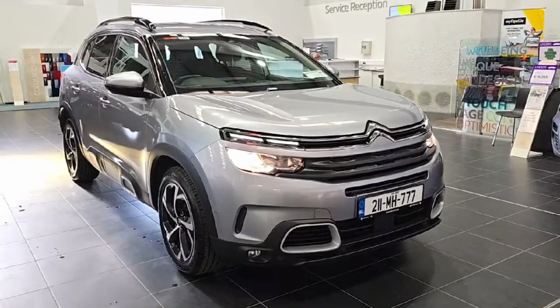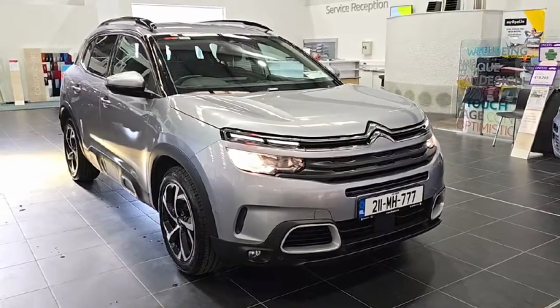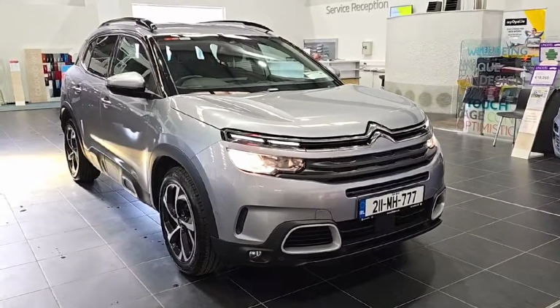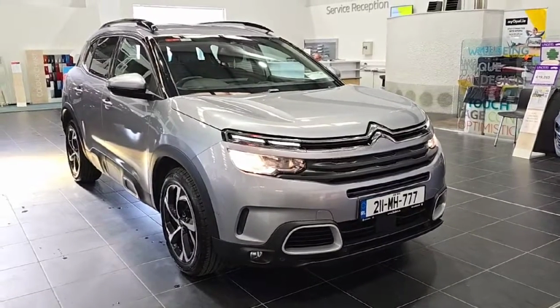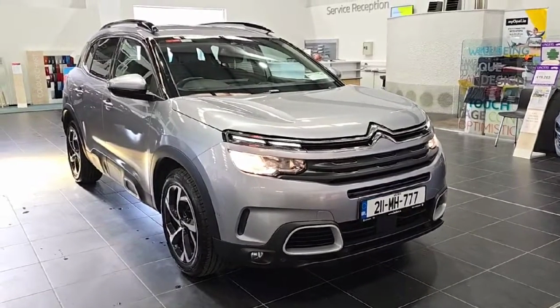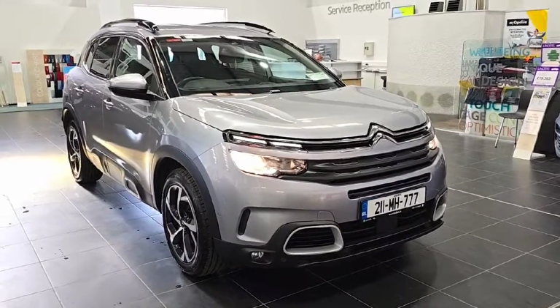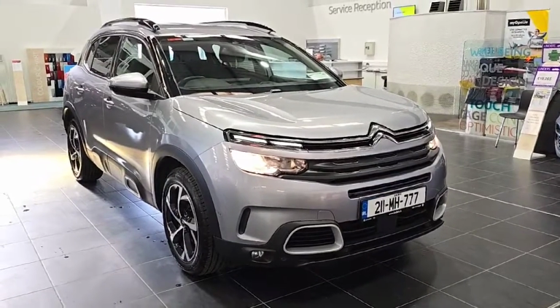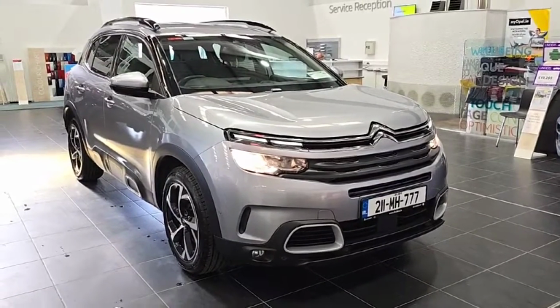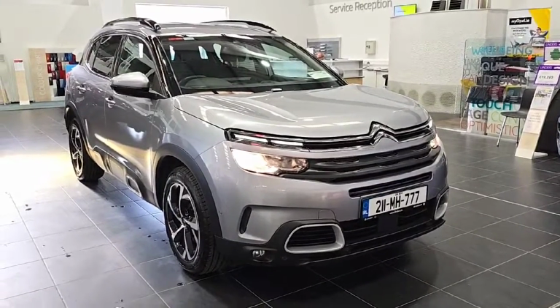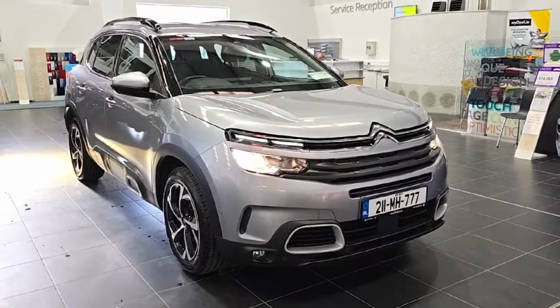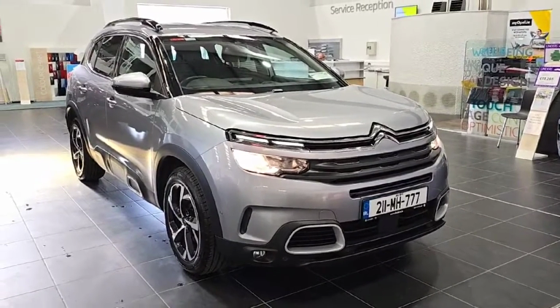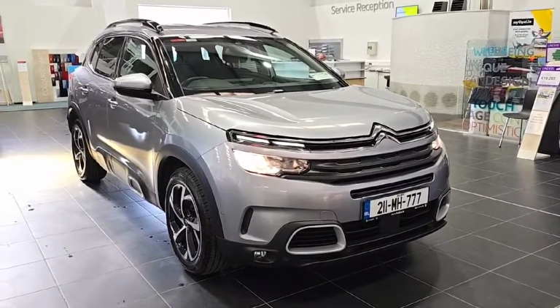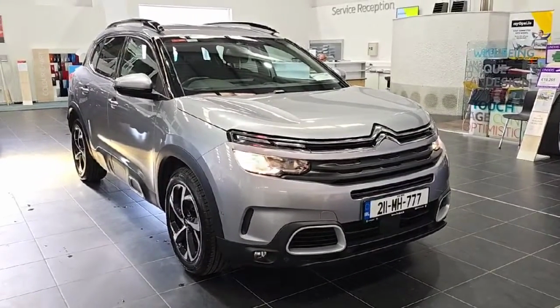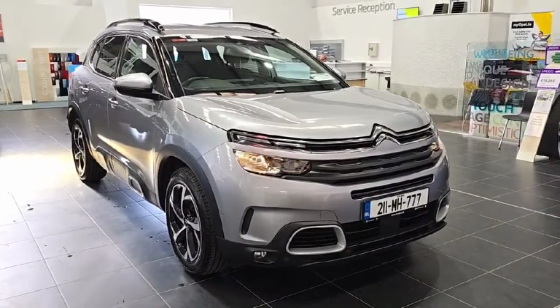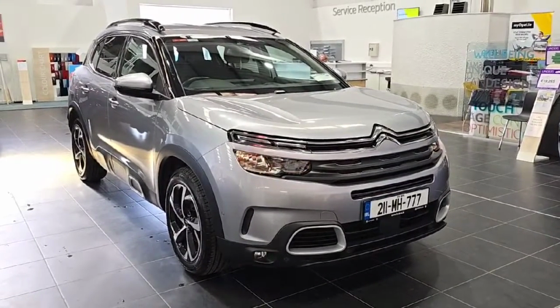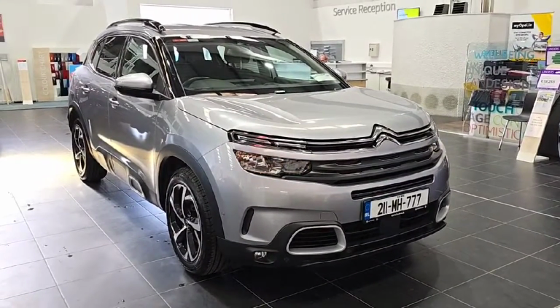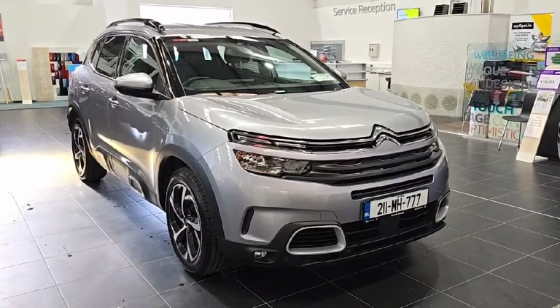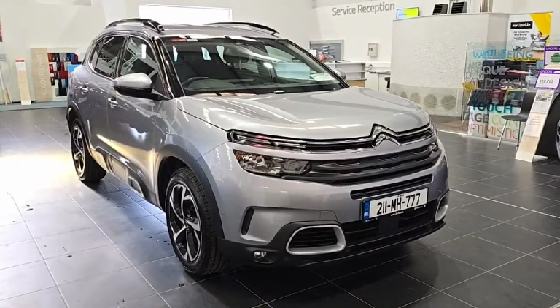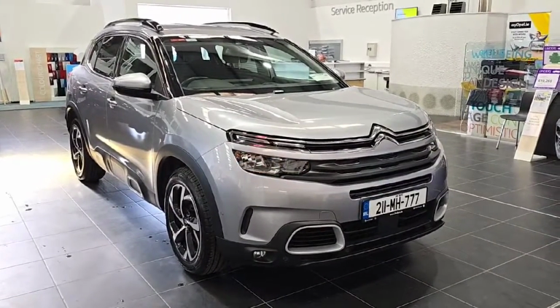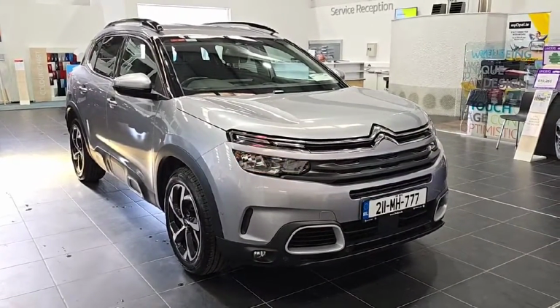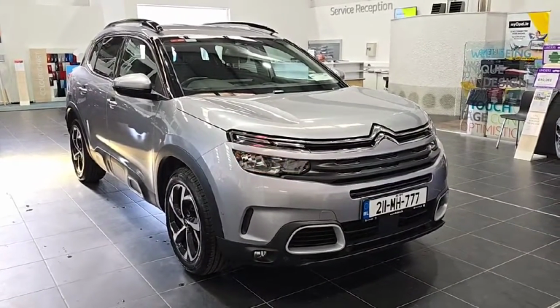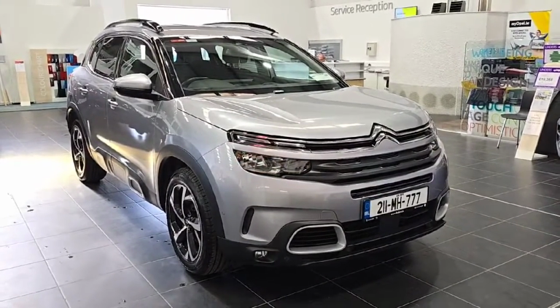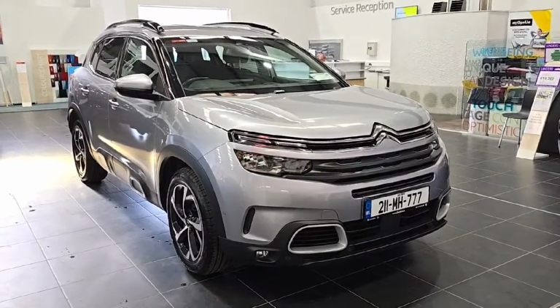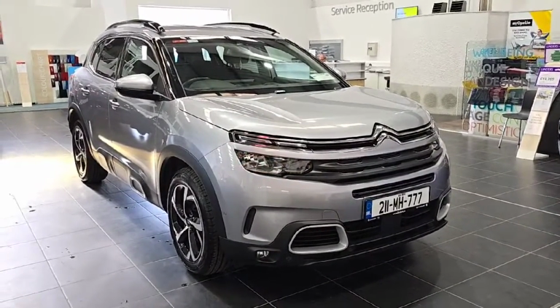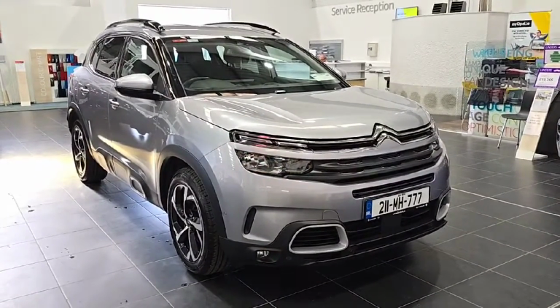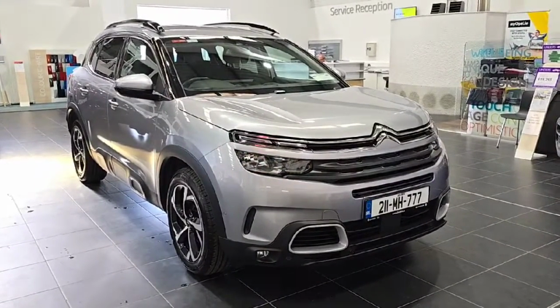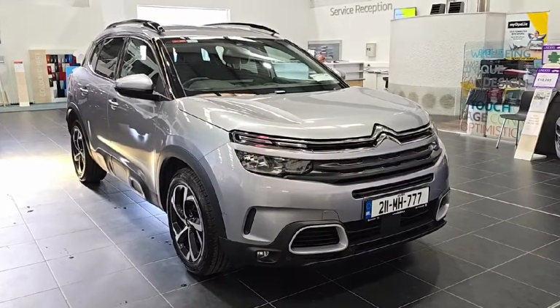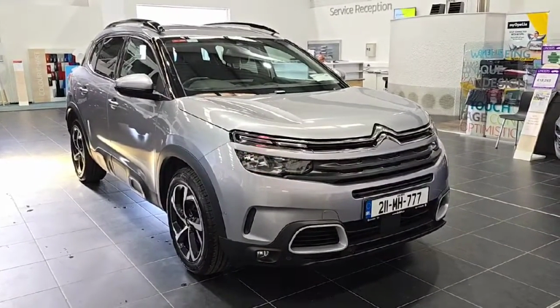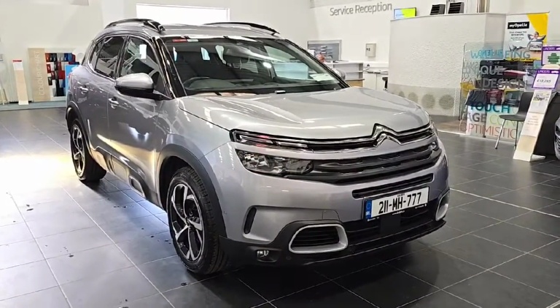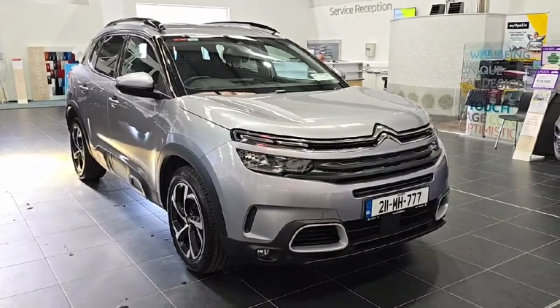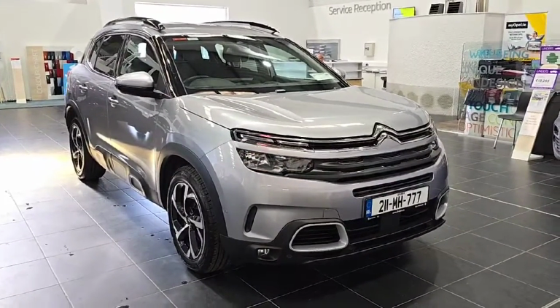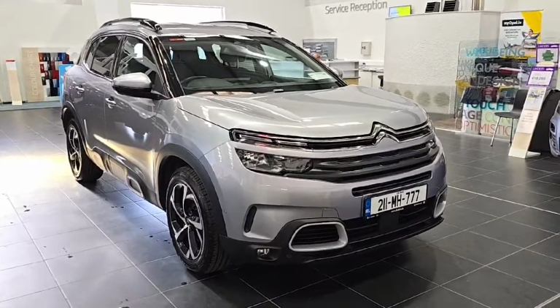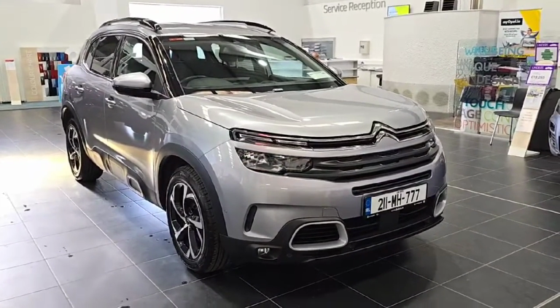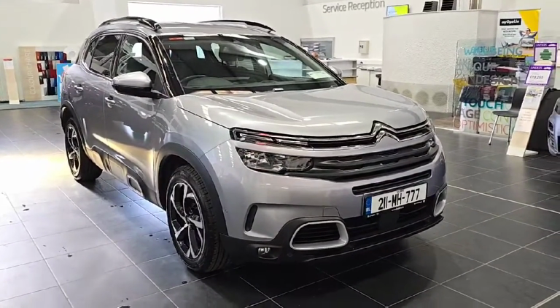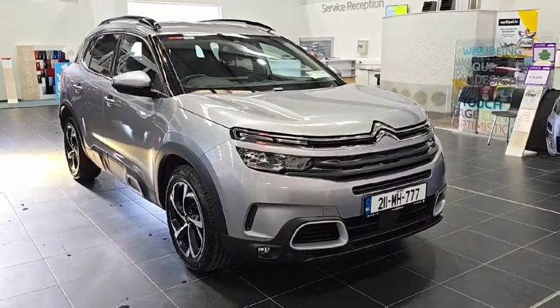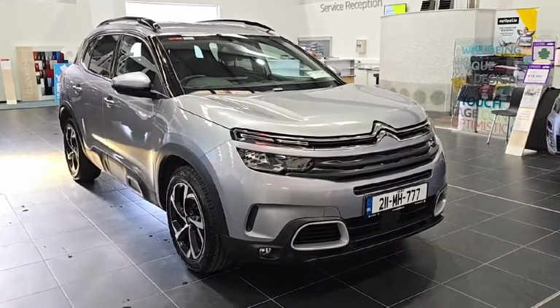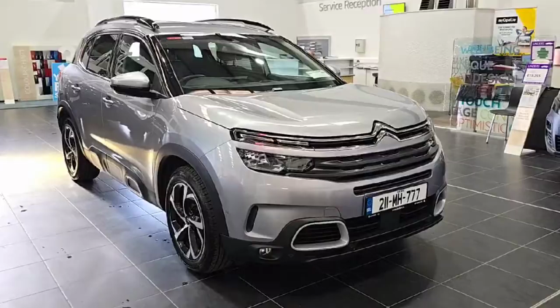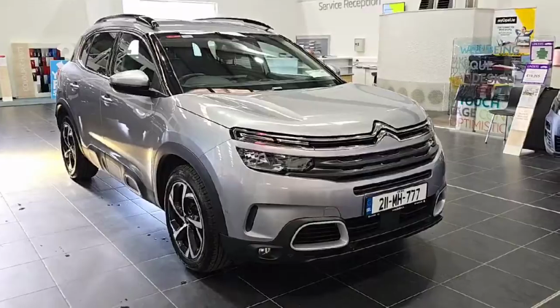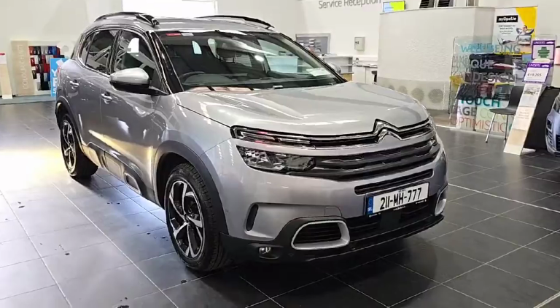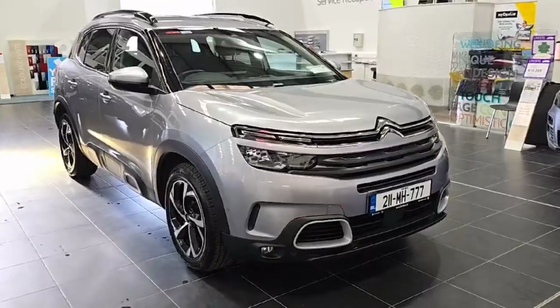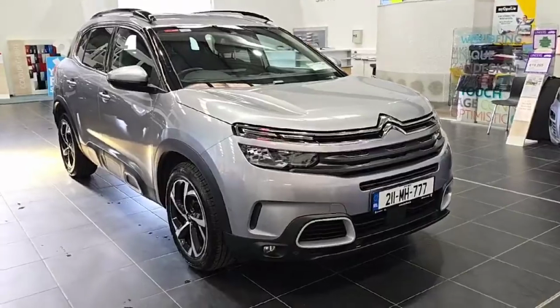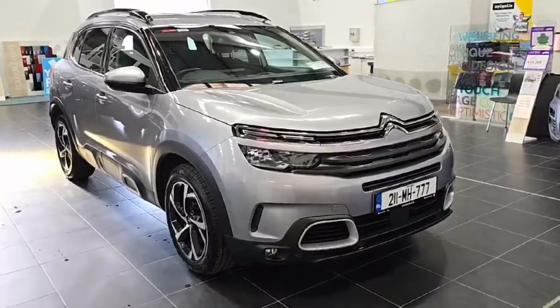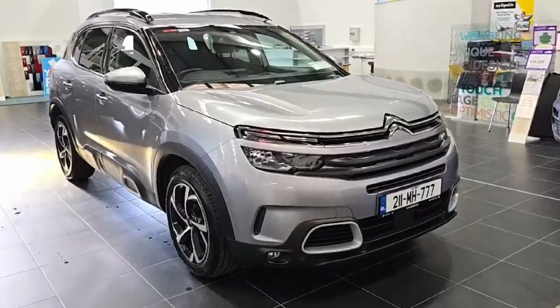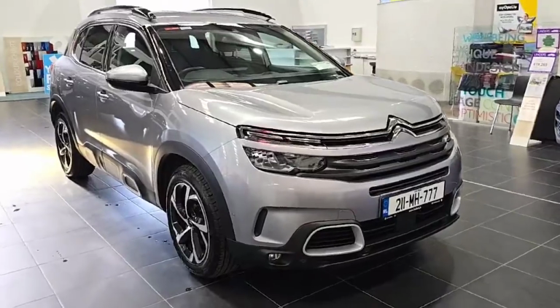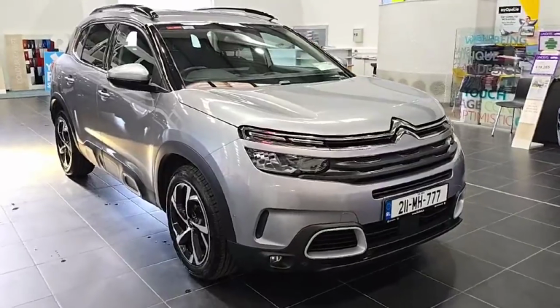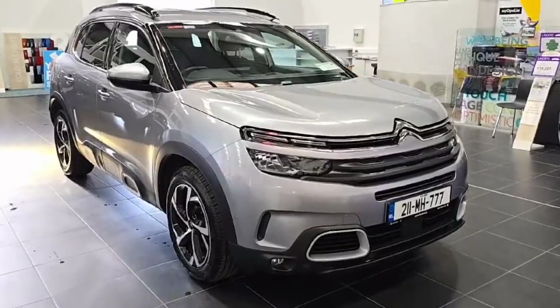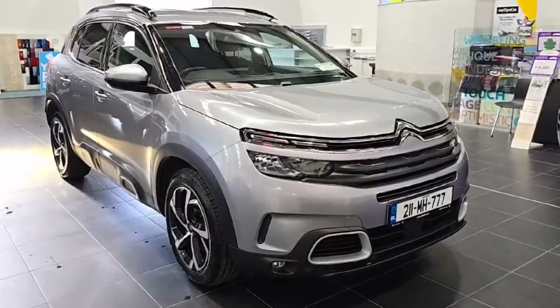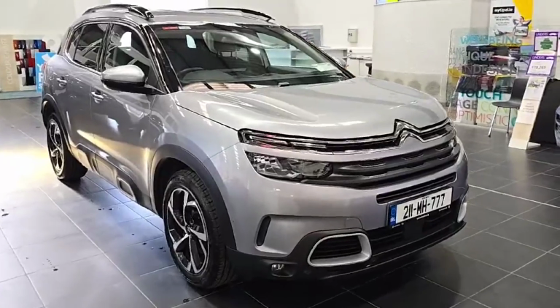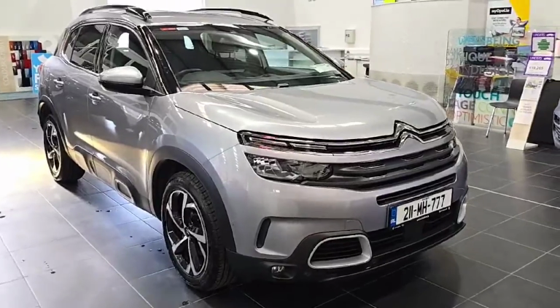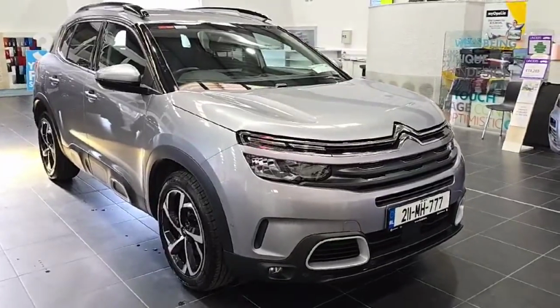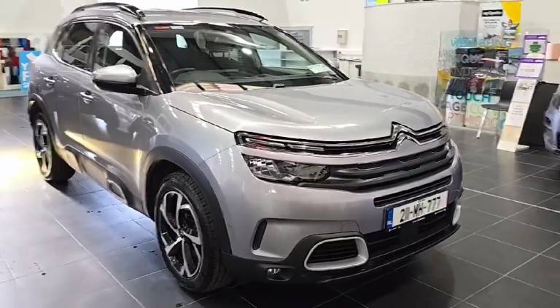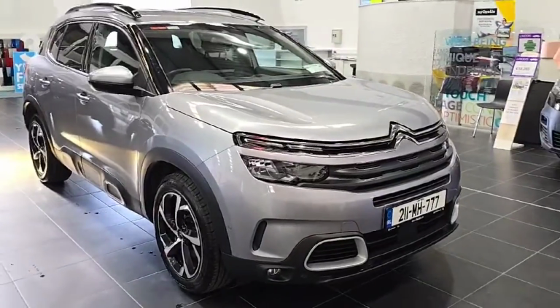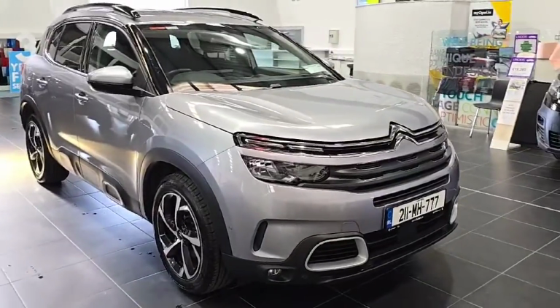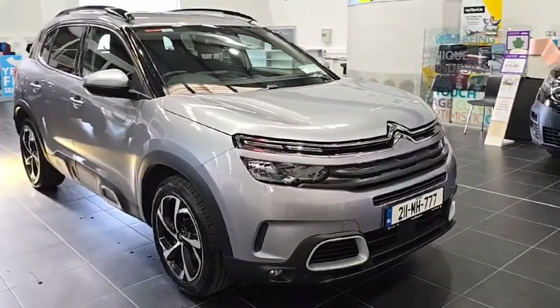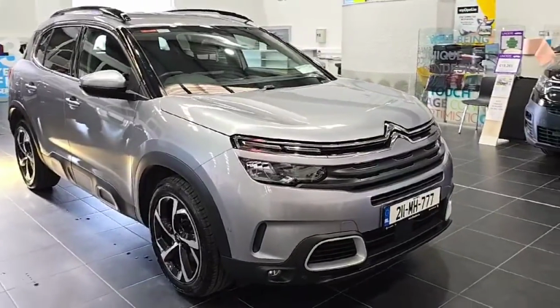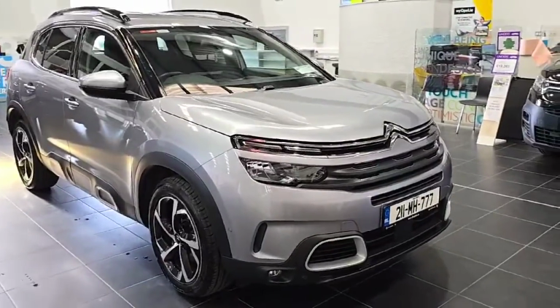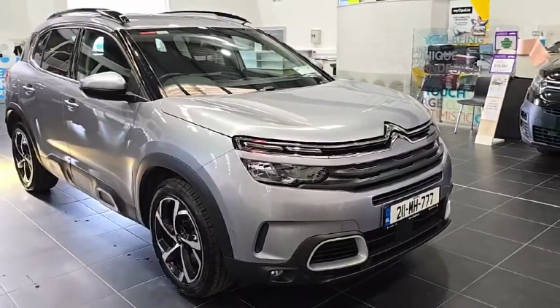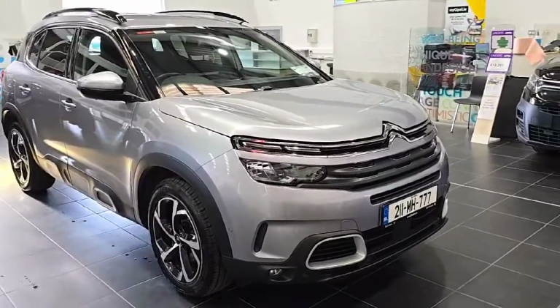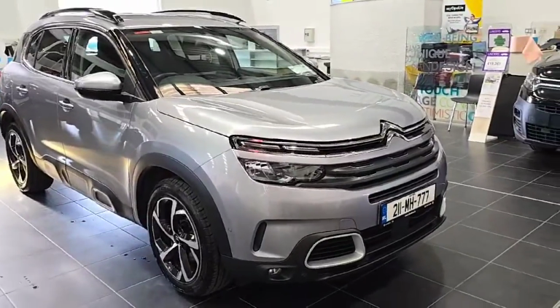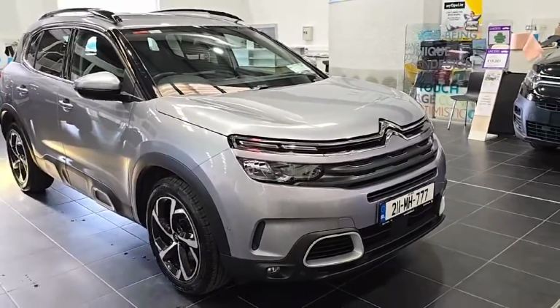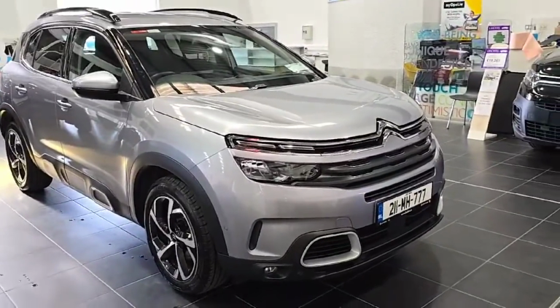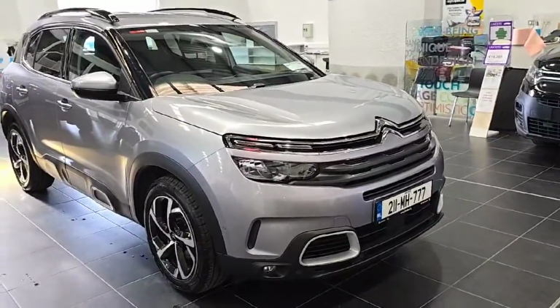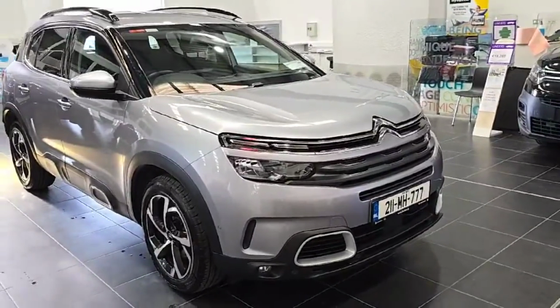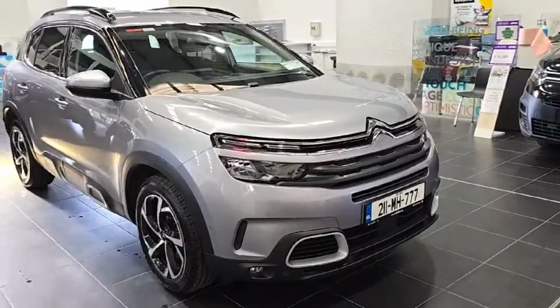Hello and welcome to Linda's Fitness Used Car Sales Online. Today we're going to look at a stunning 2021 Citroën C5 Aircross.